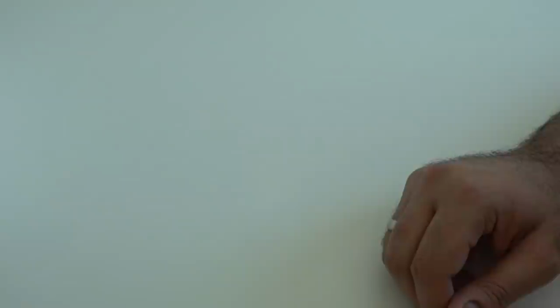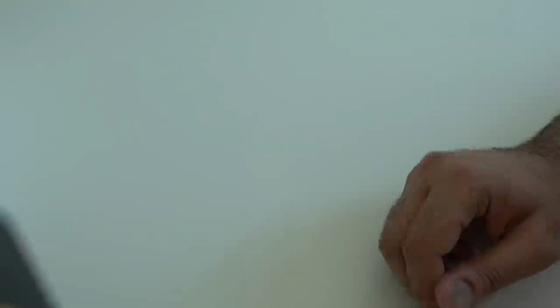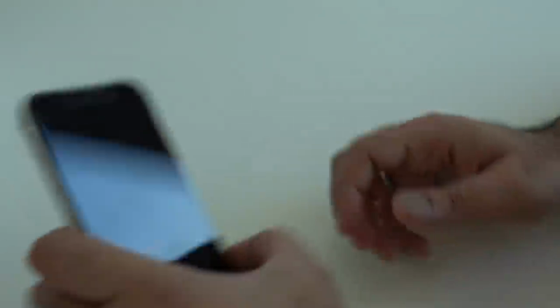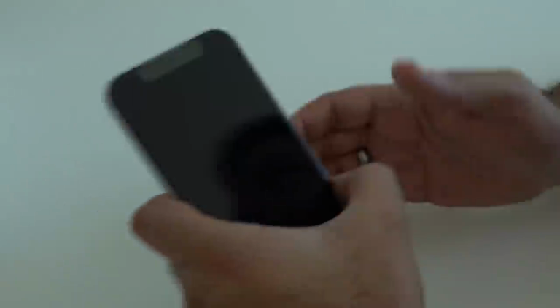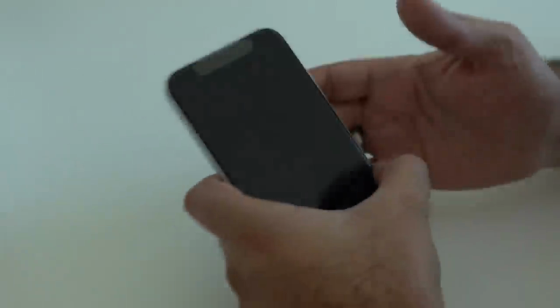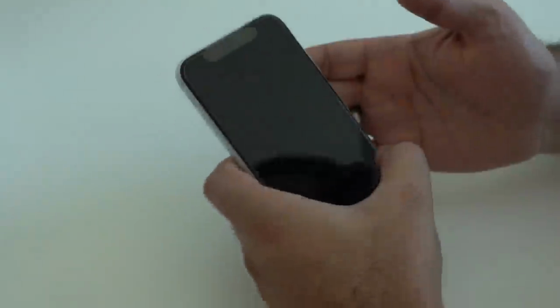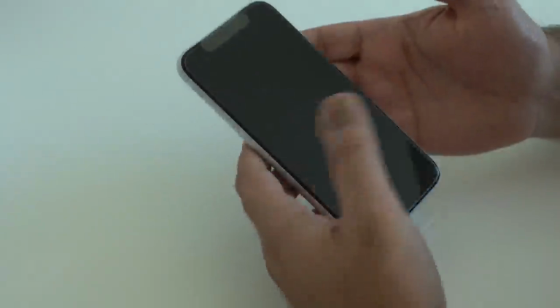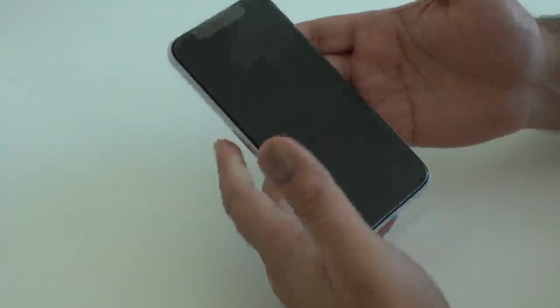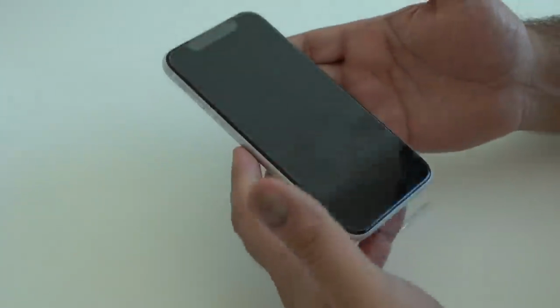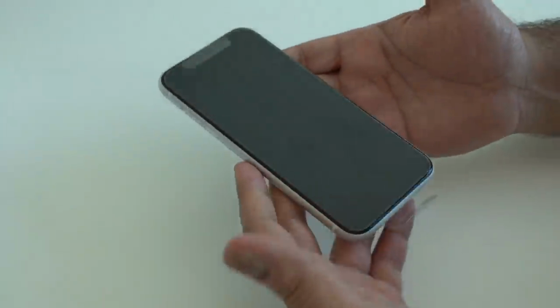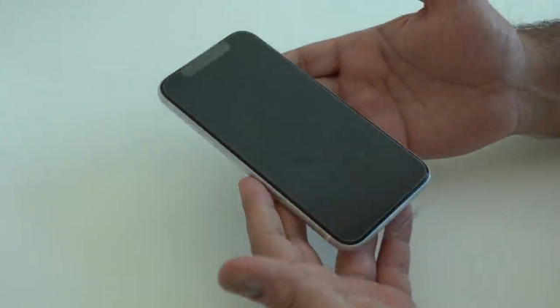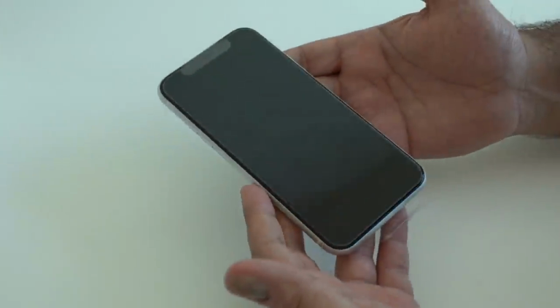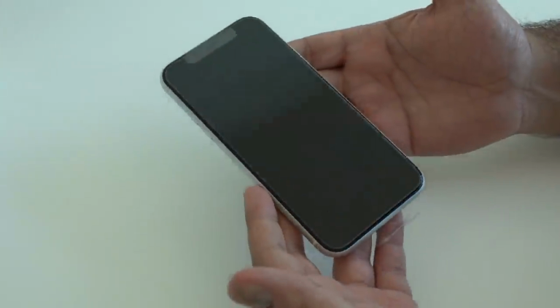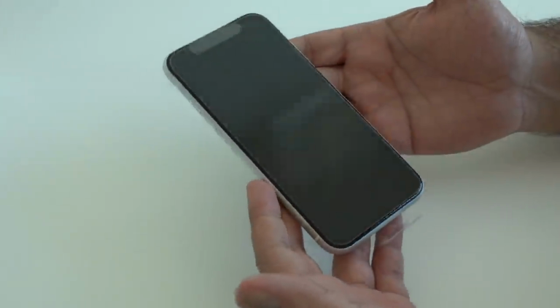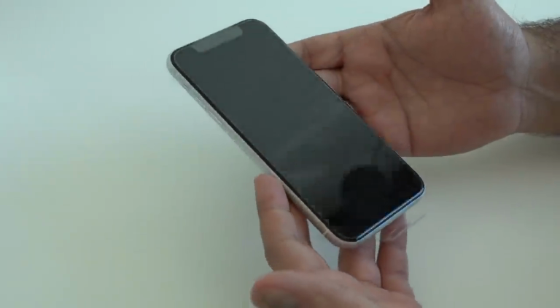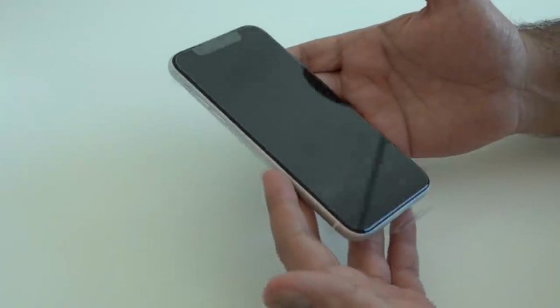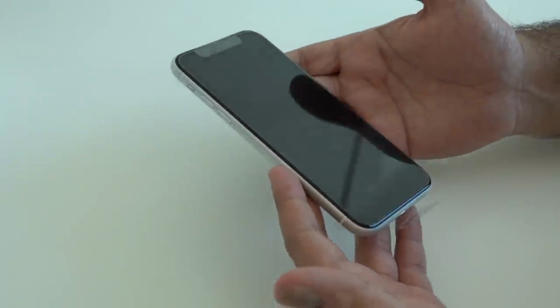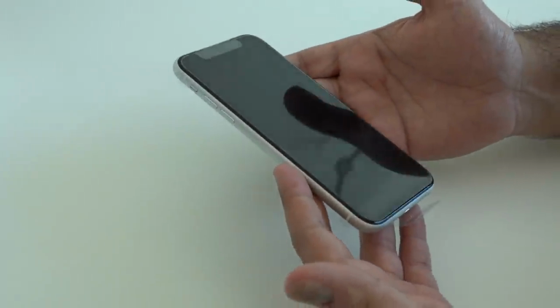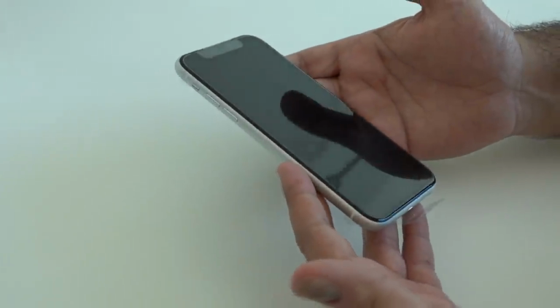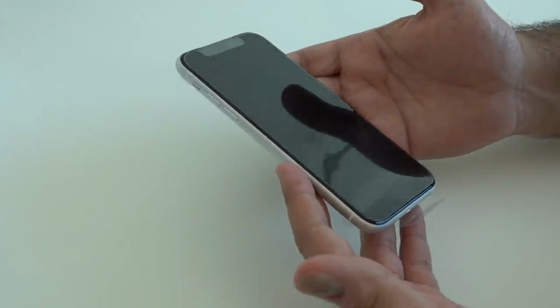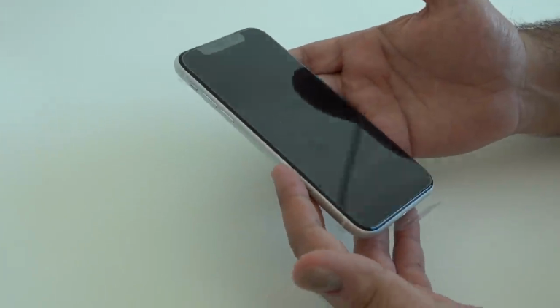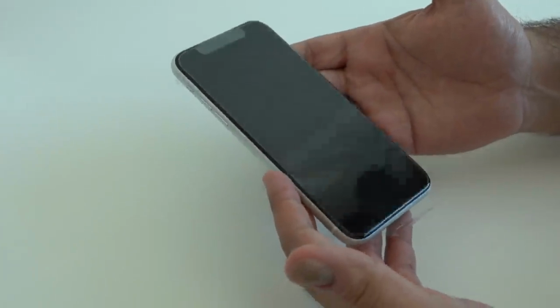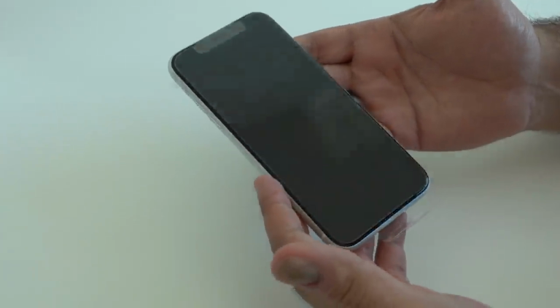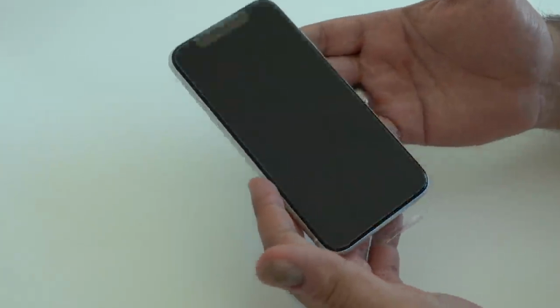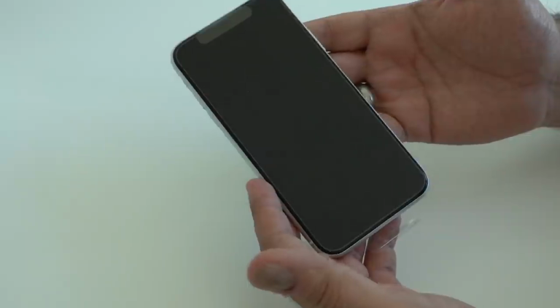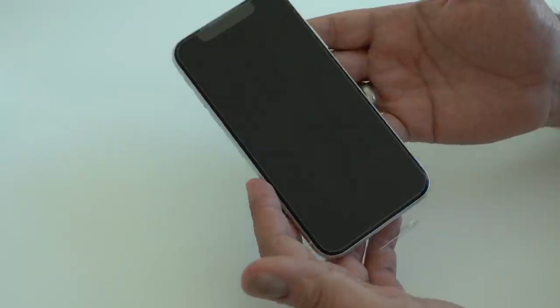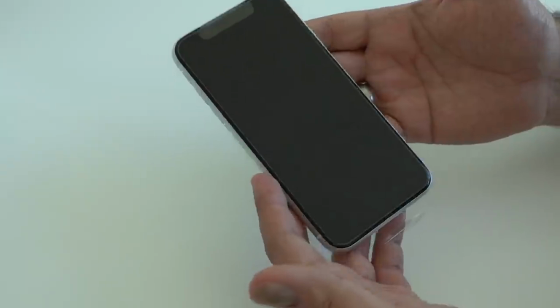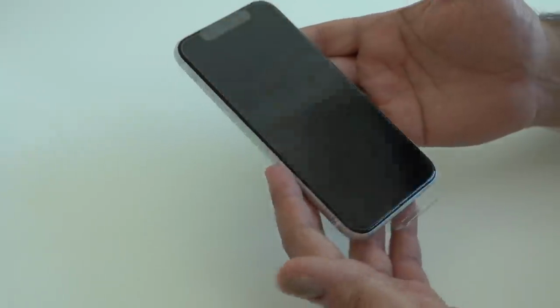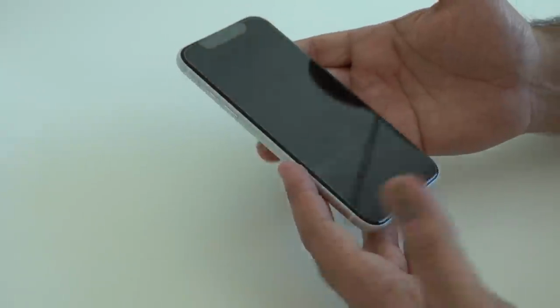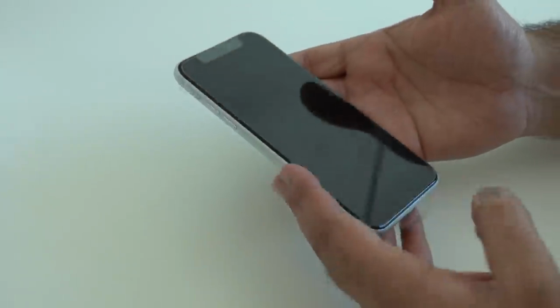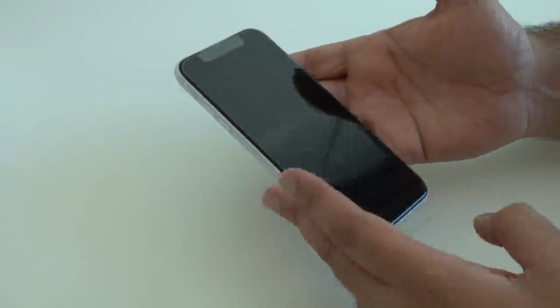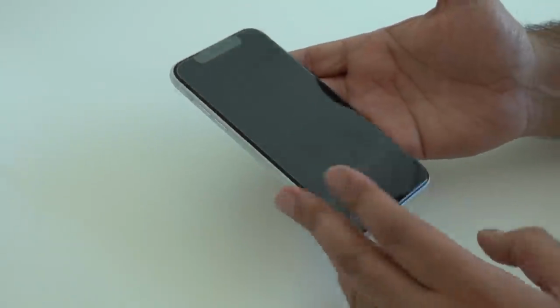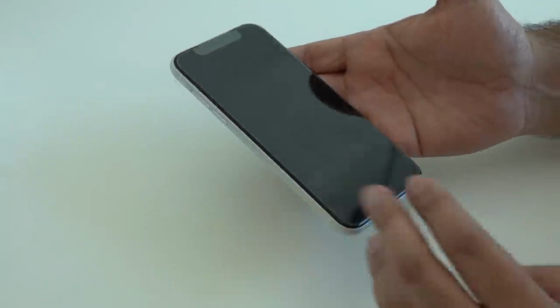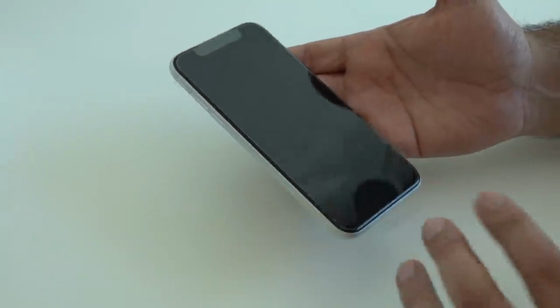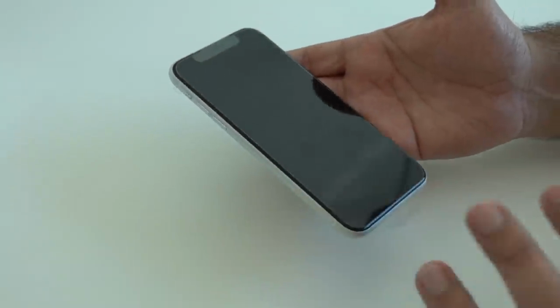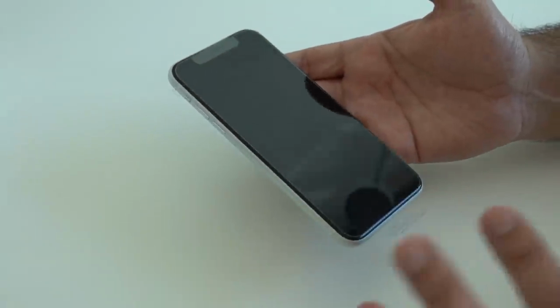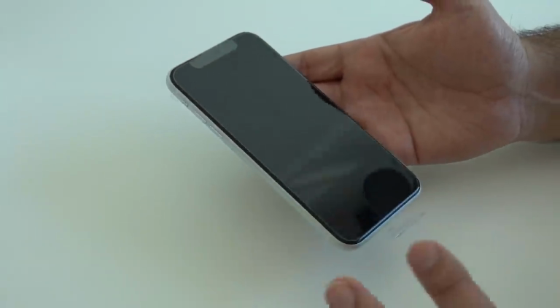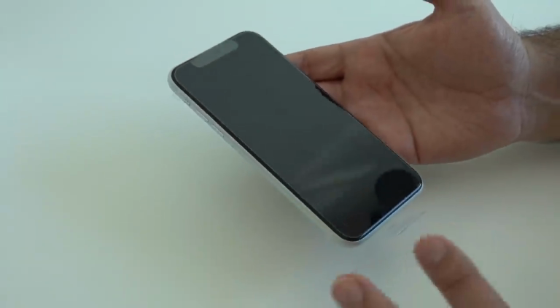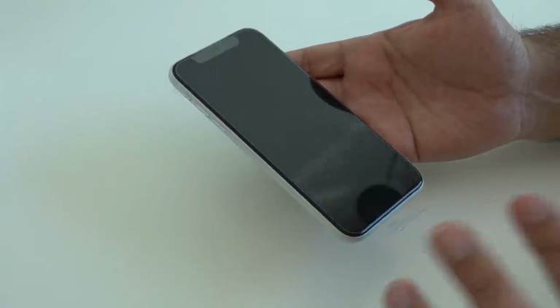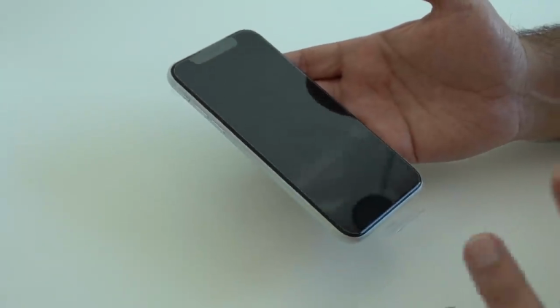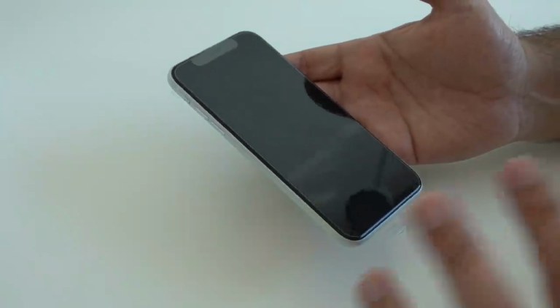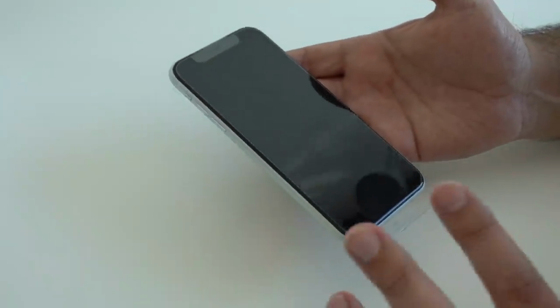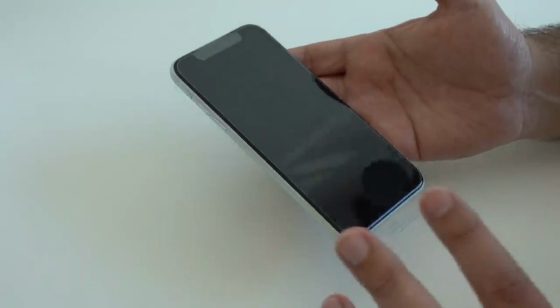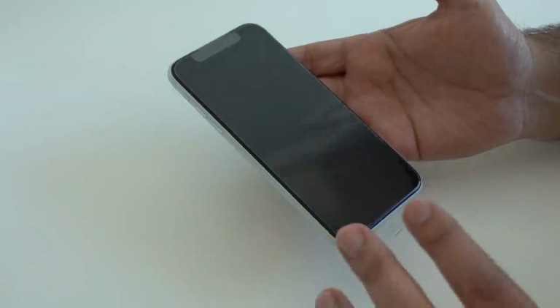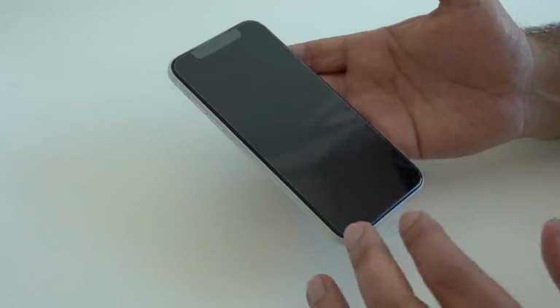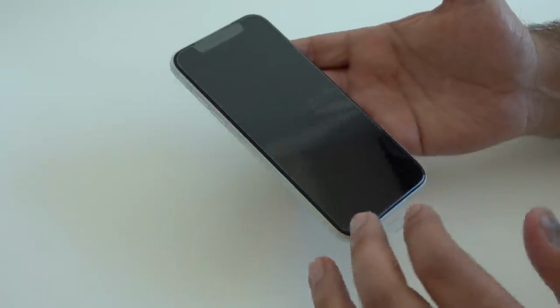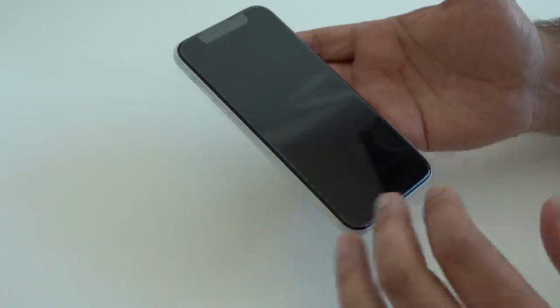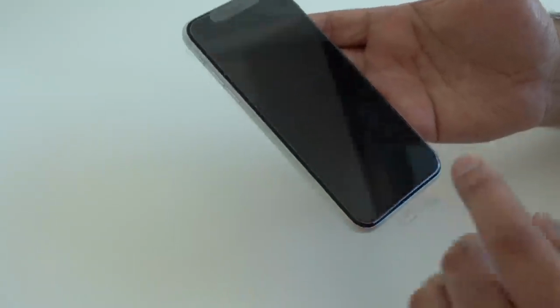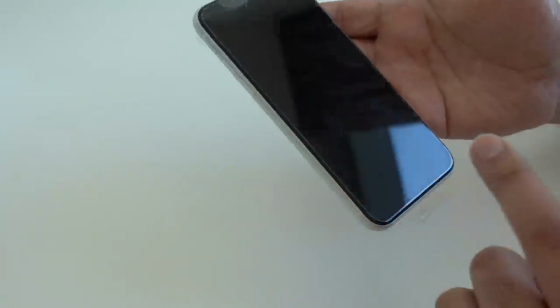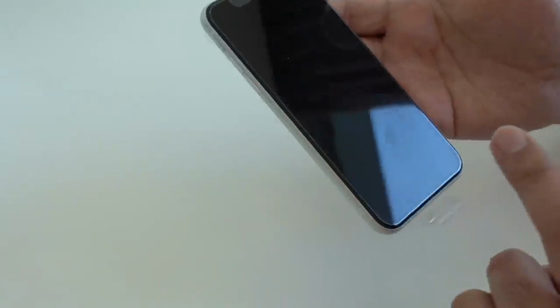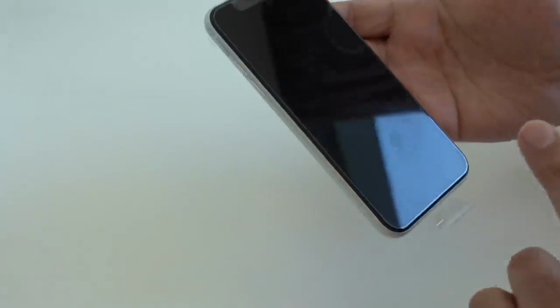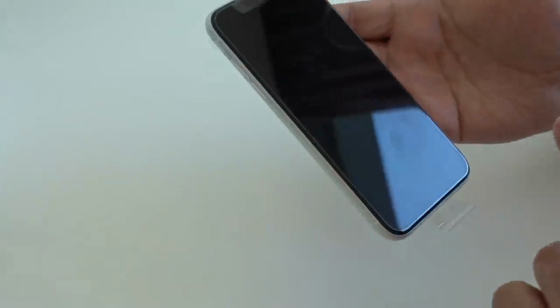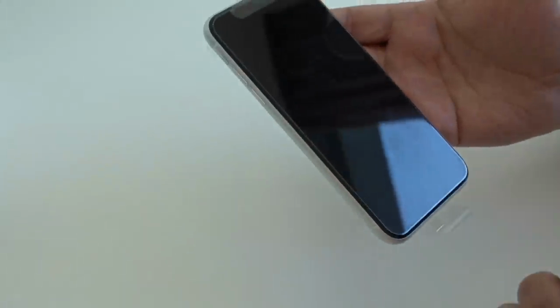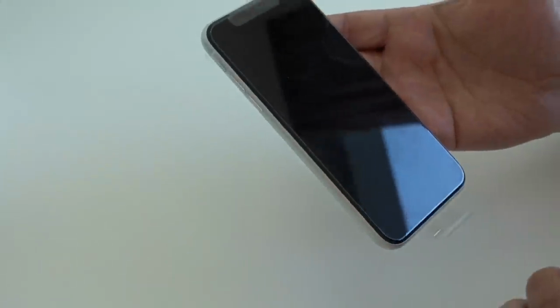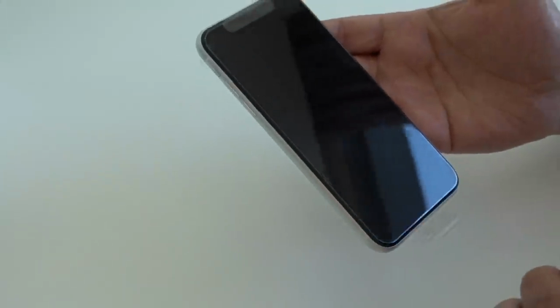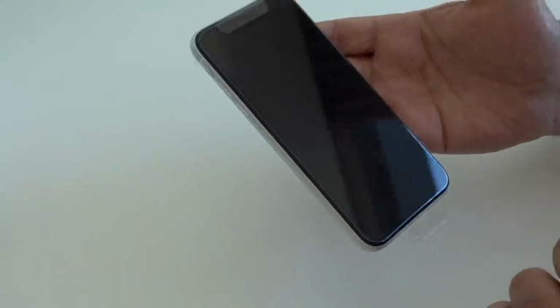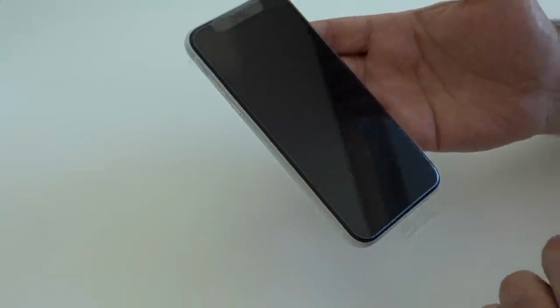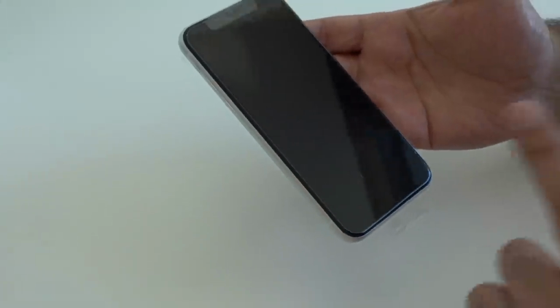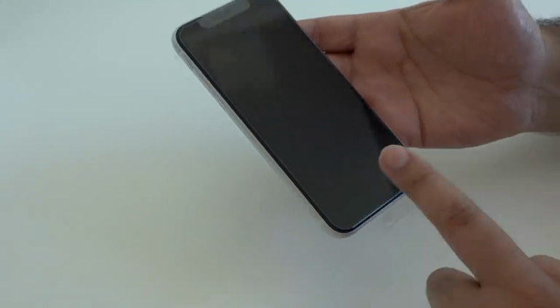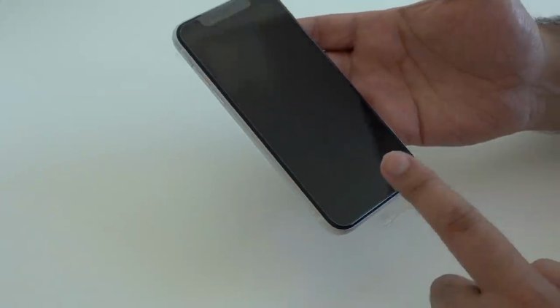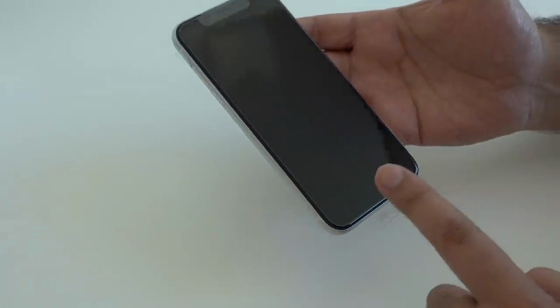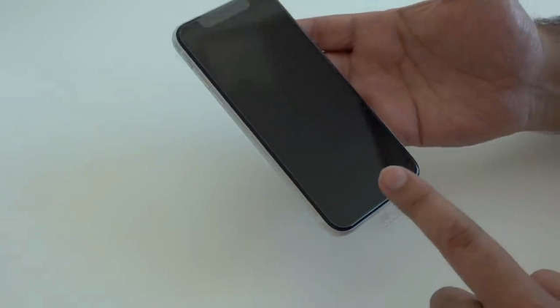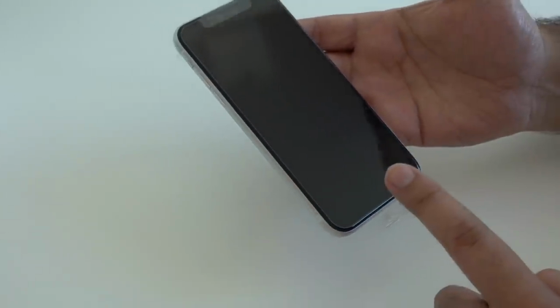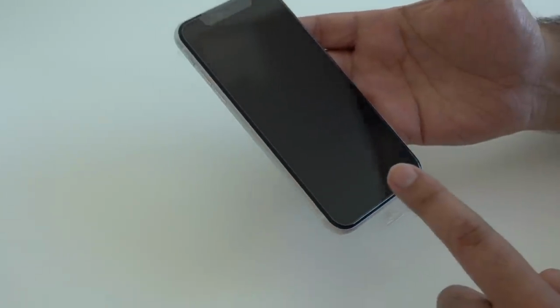Let's take a closer look at the device itself. Now, for those of you that are ASMR fans, enjoy this.